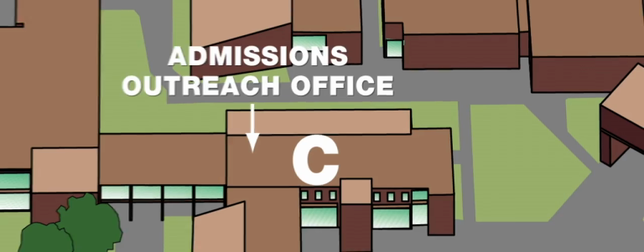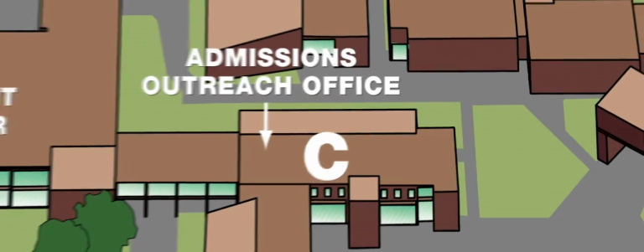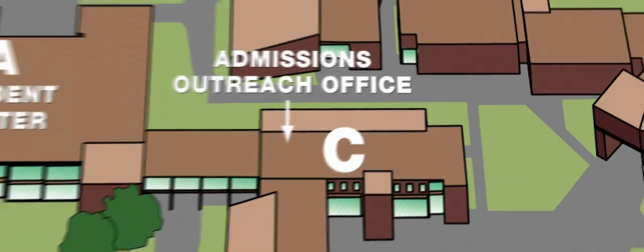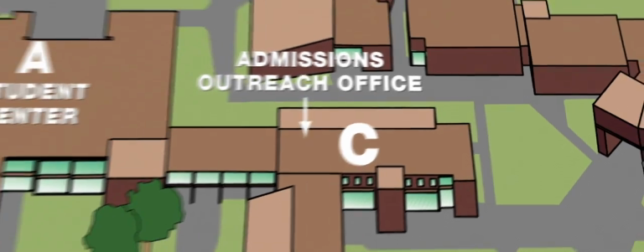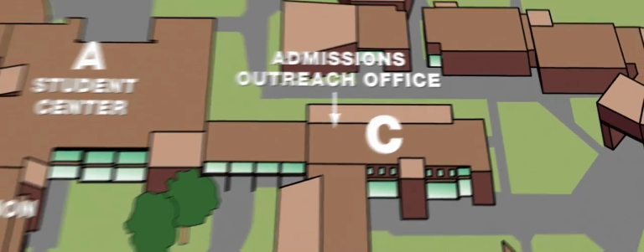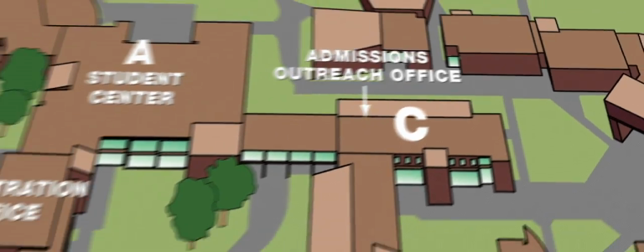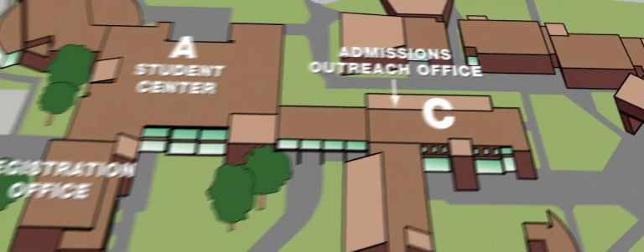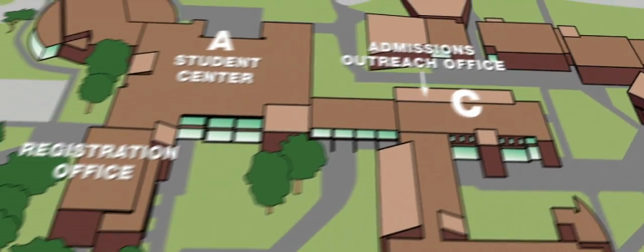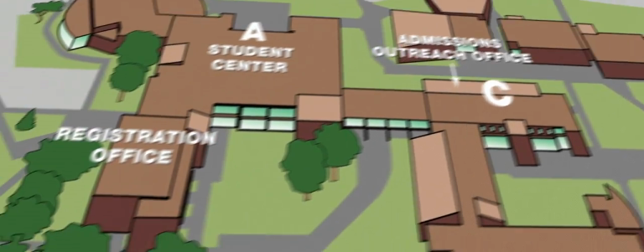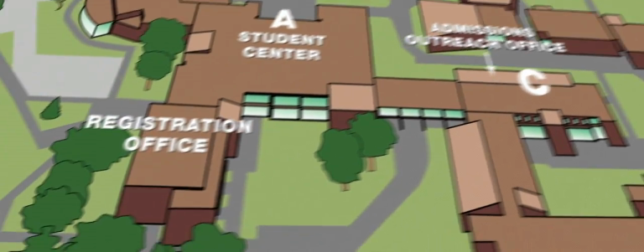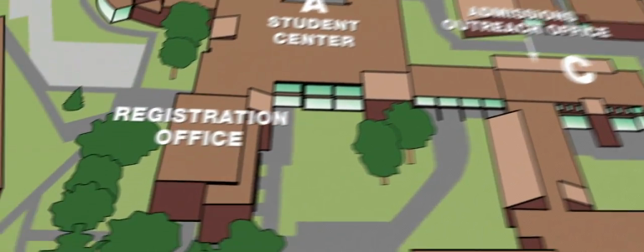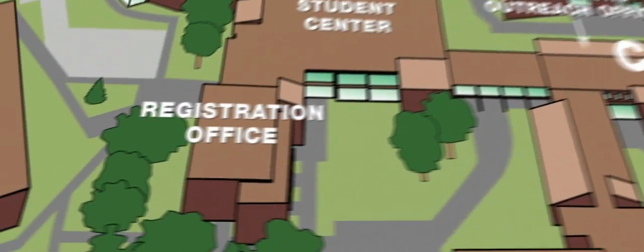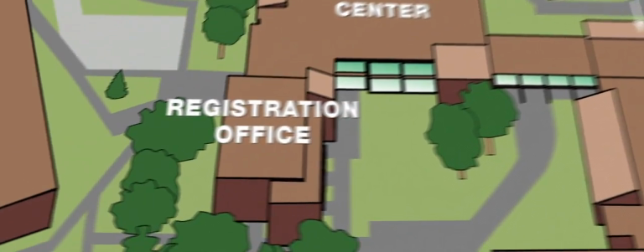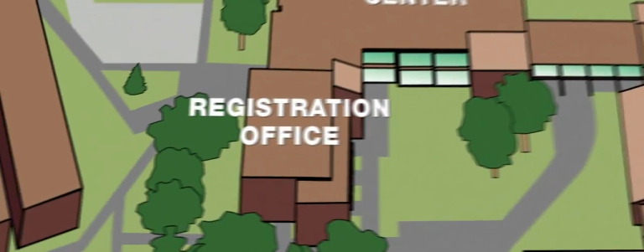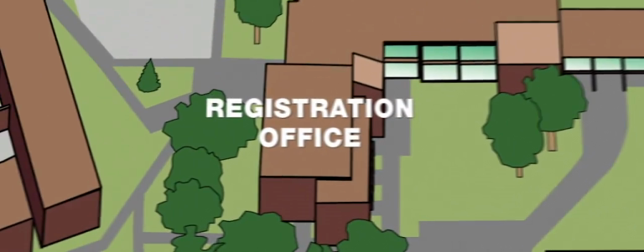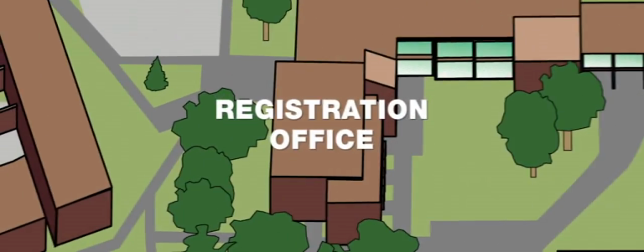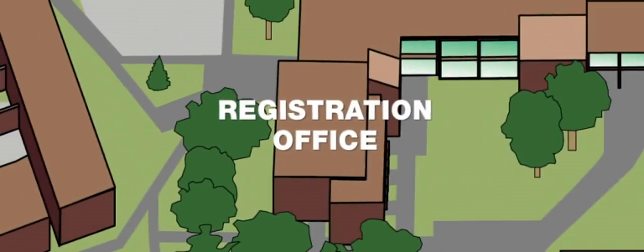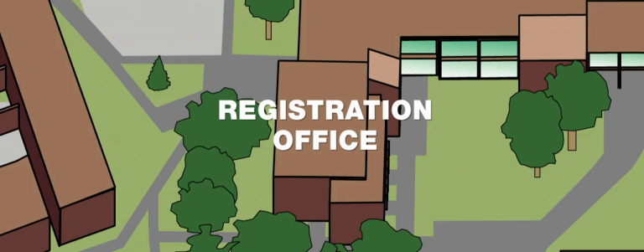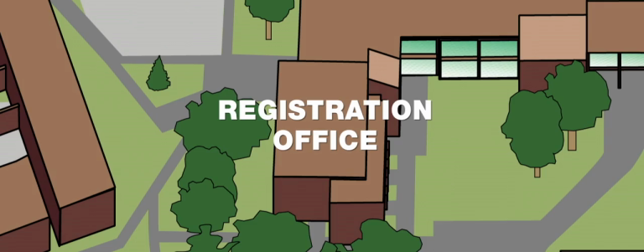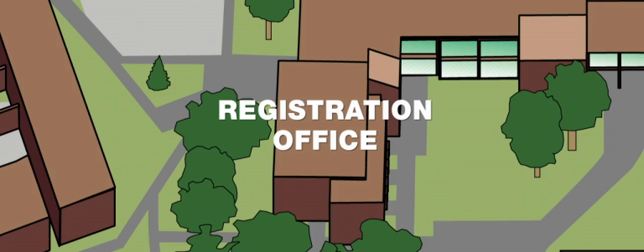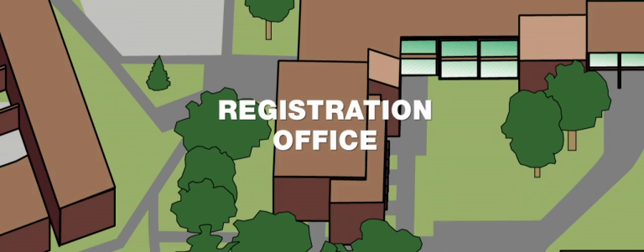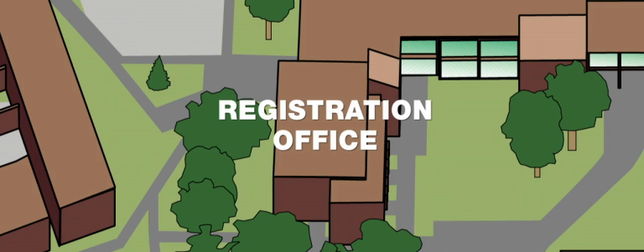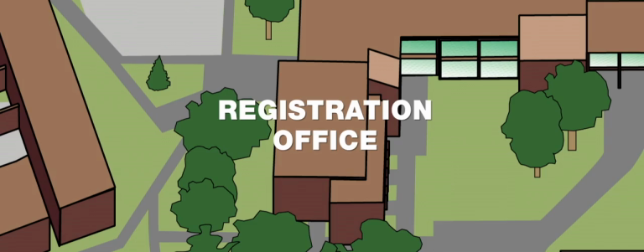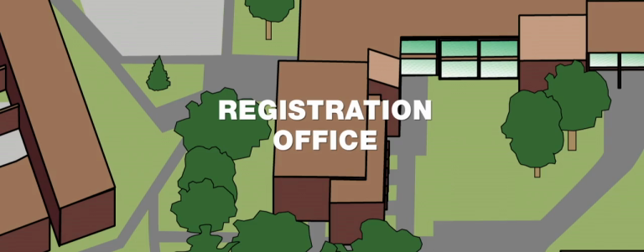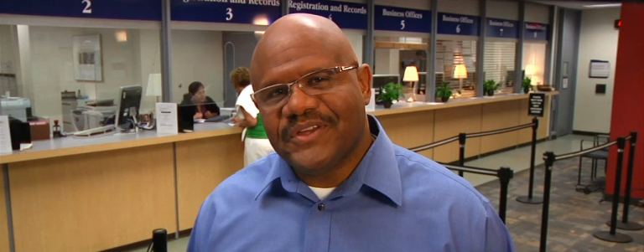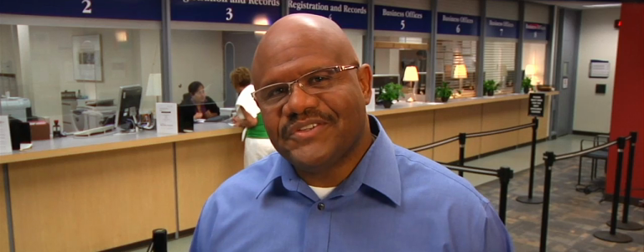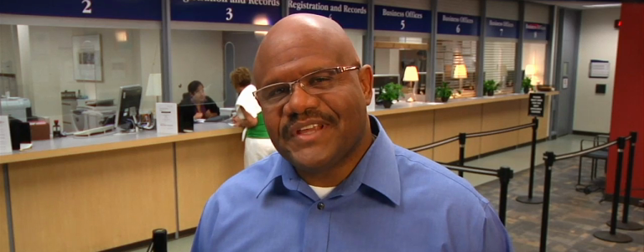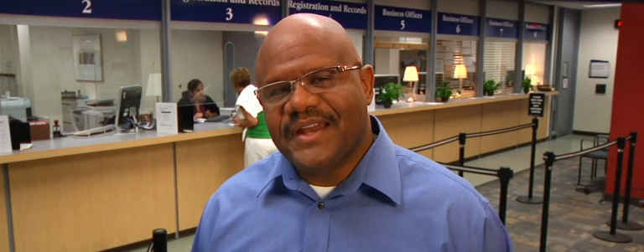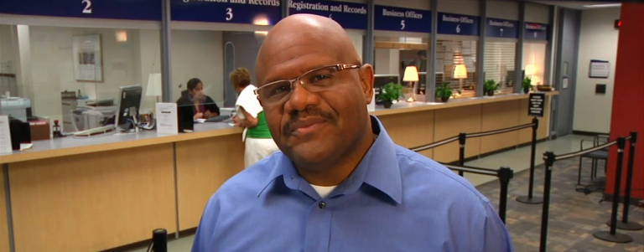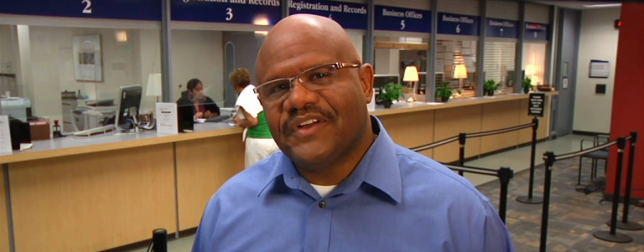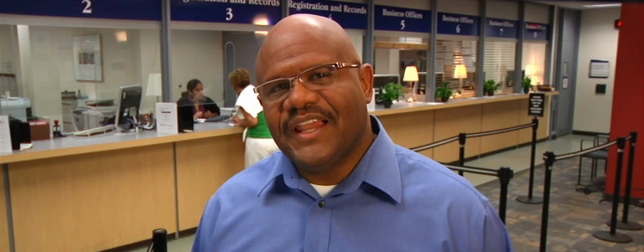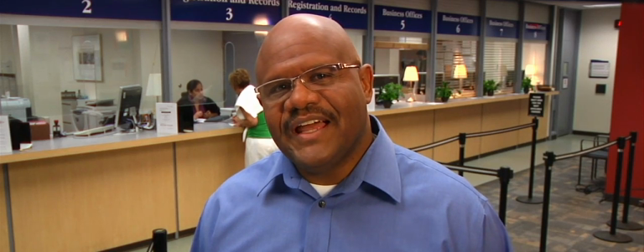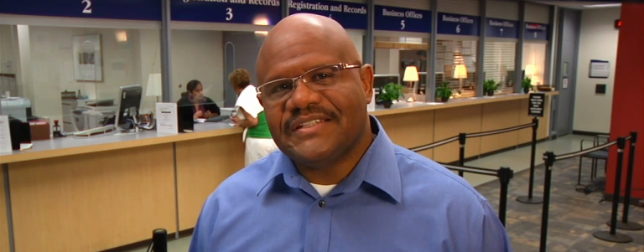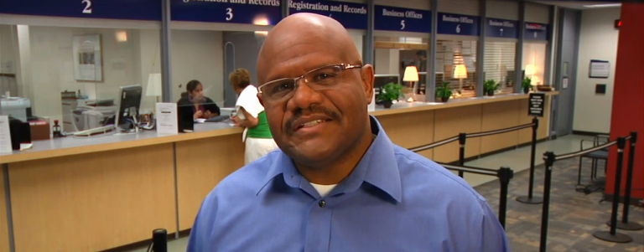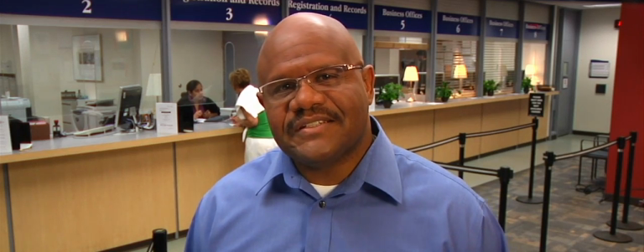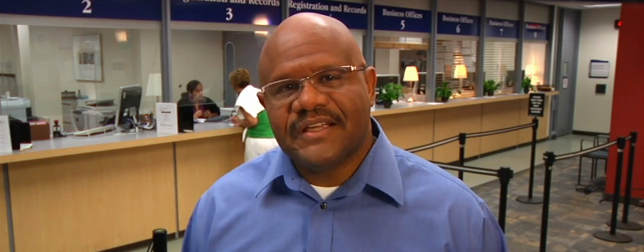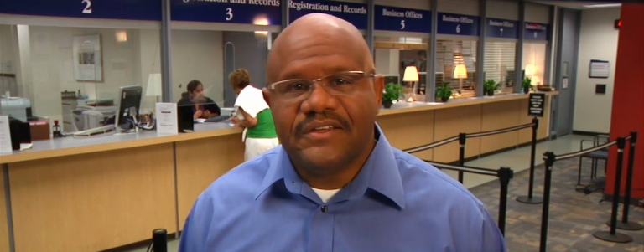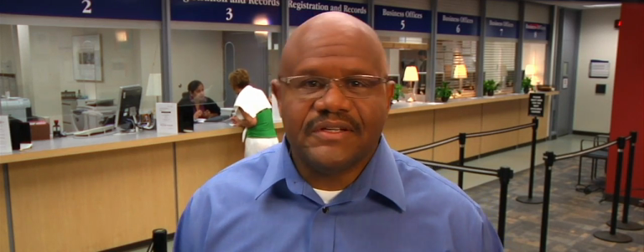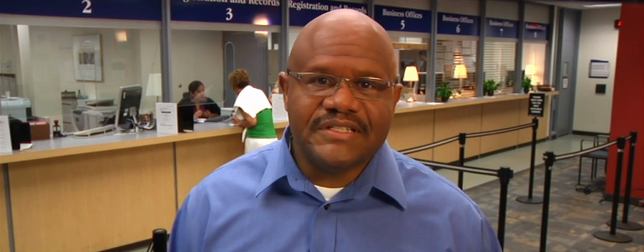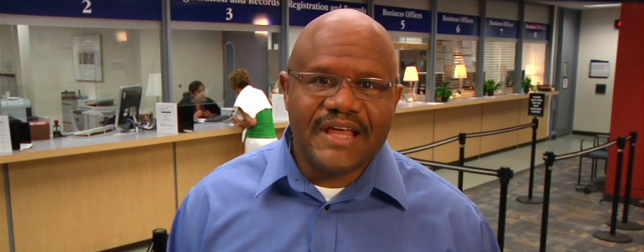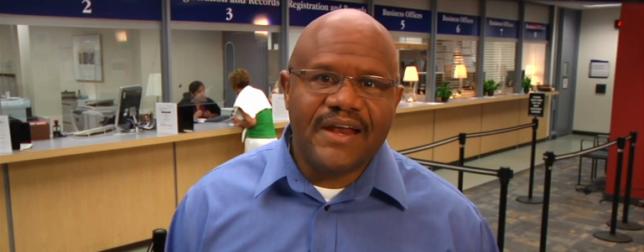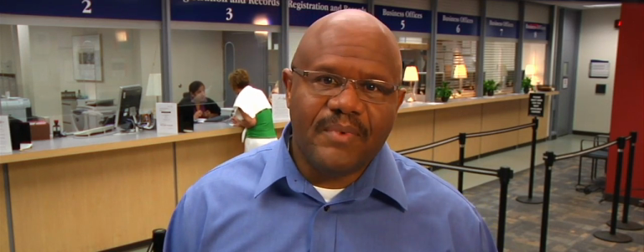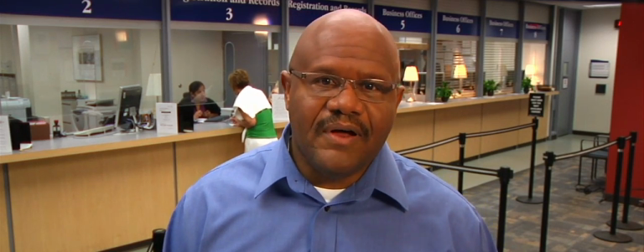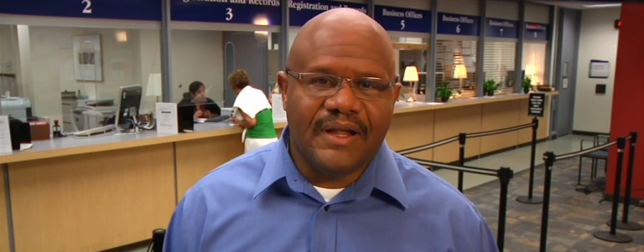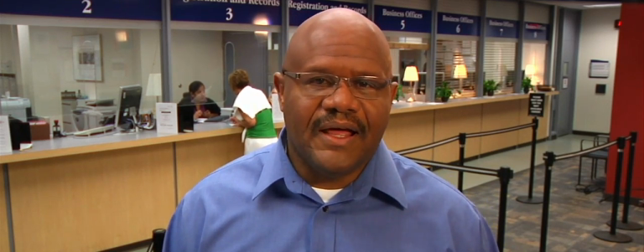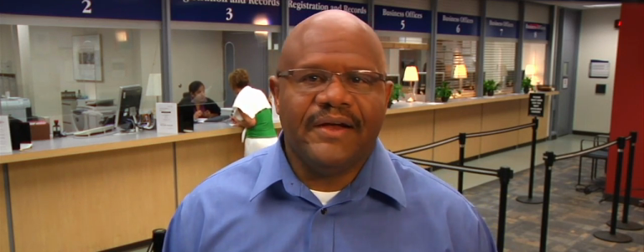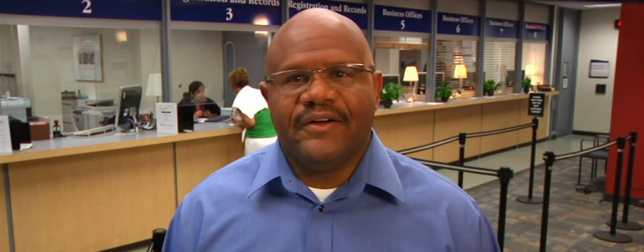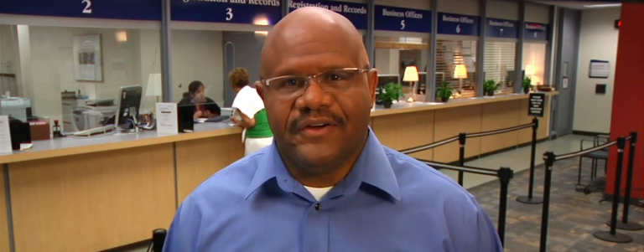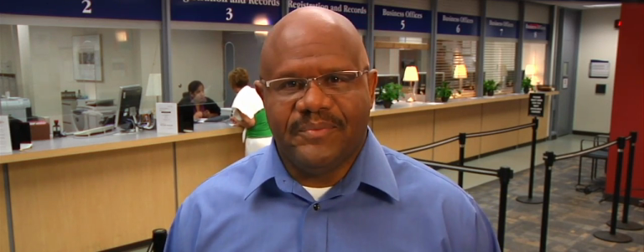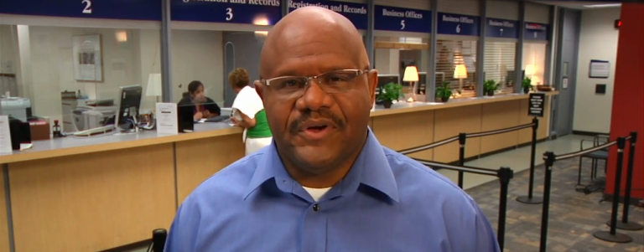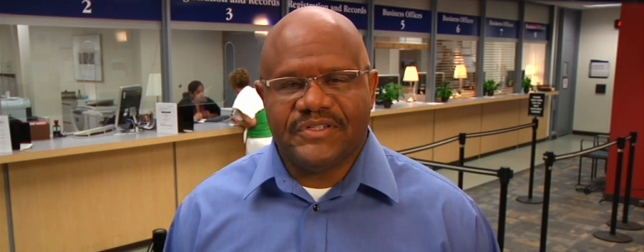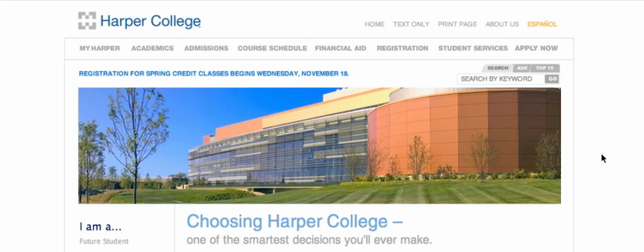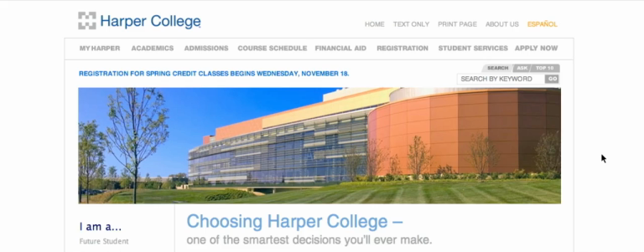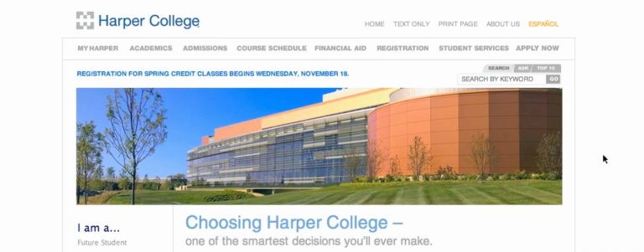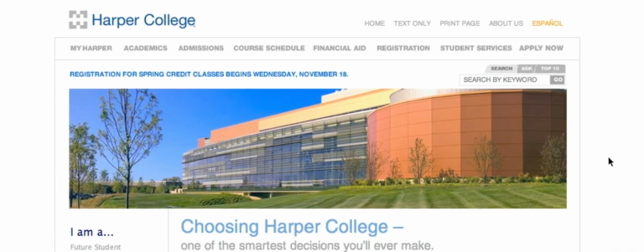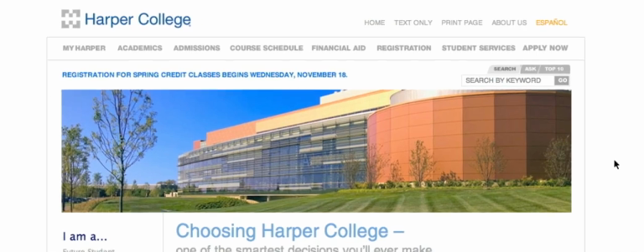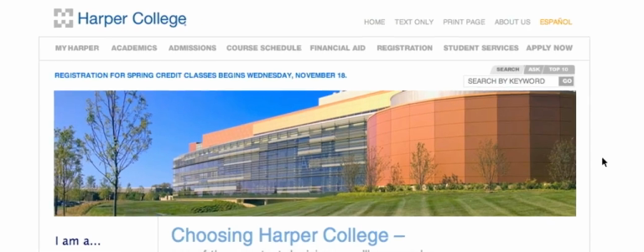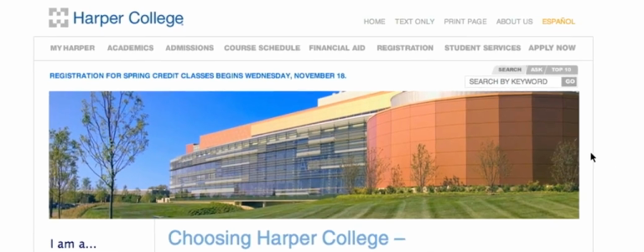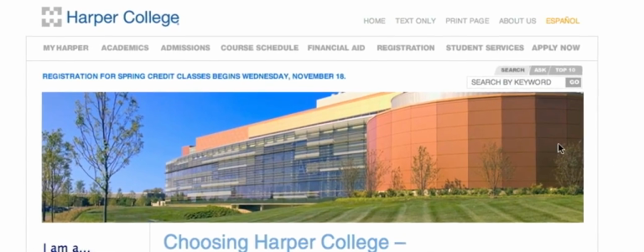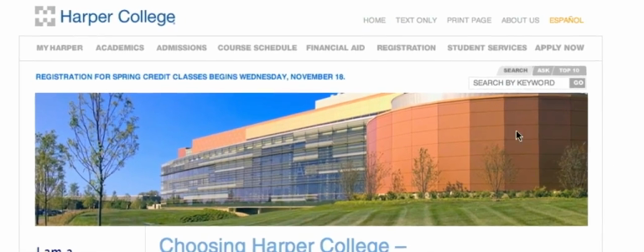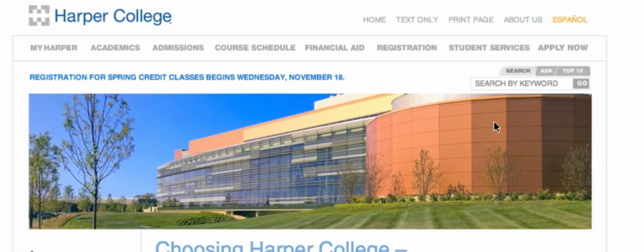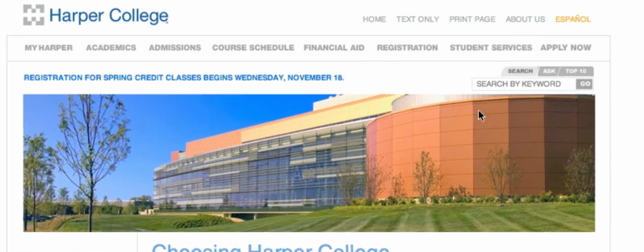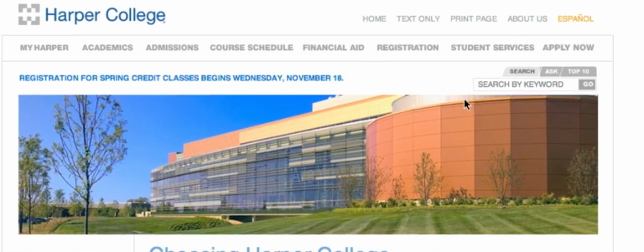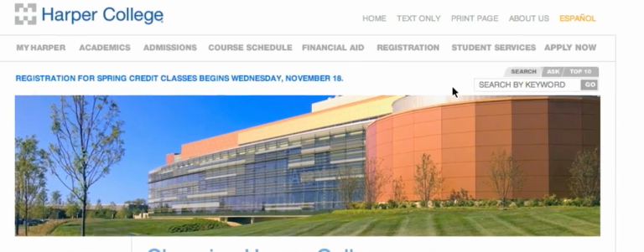Next, it's a short walk to registration. This is where you sign up for classes. You can sign up online or in person — I signed up online.